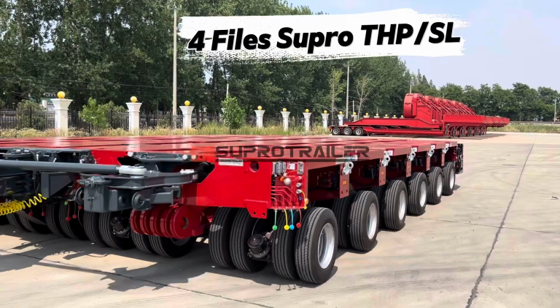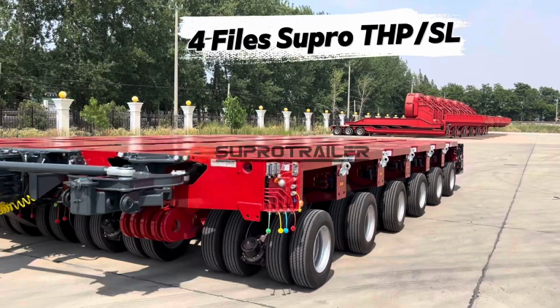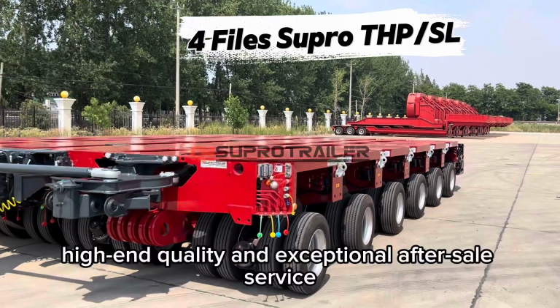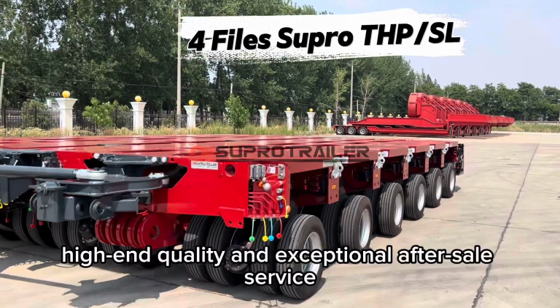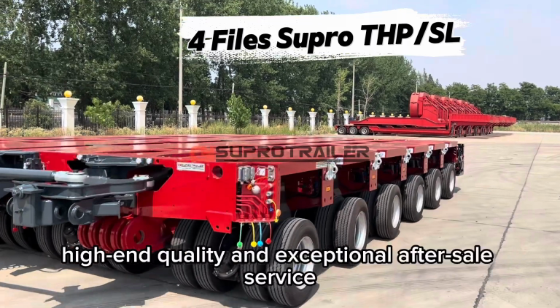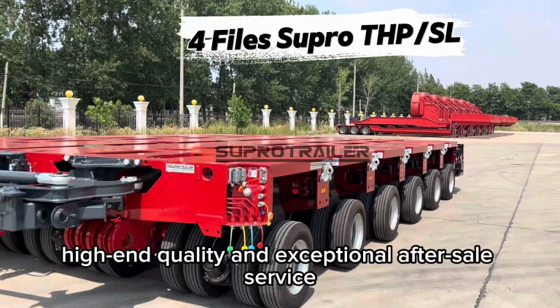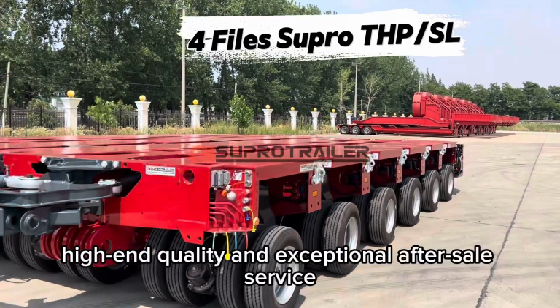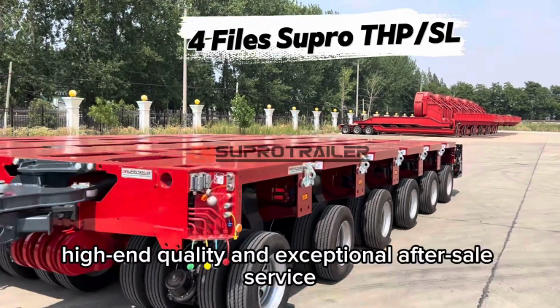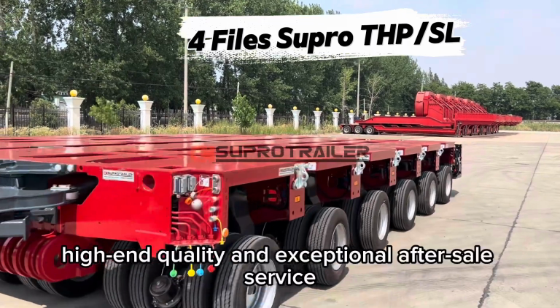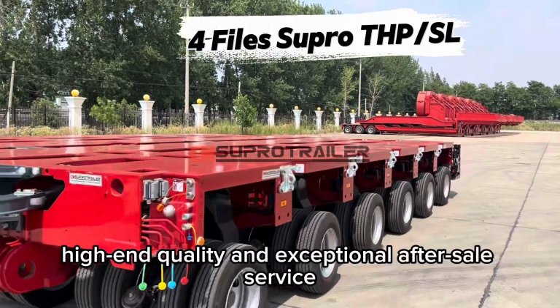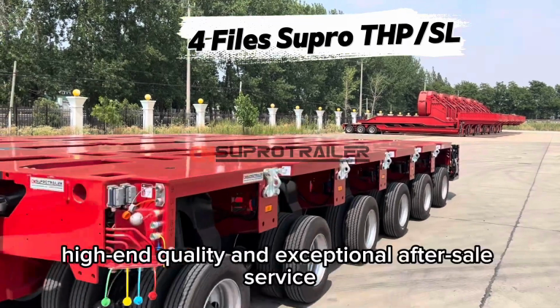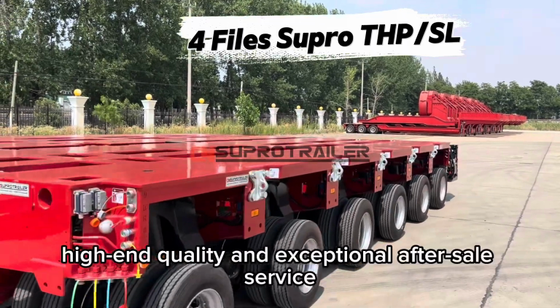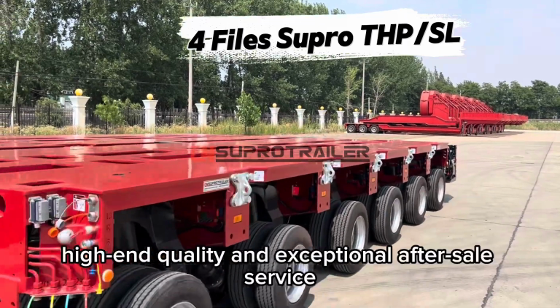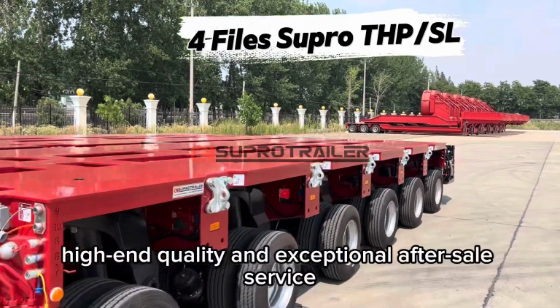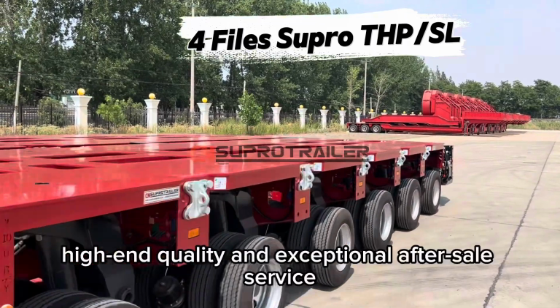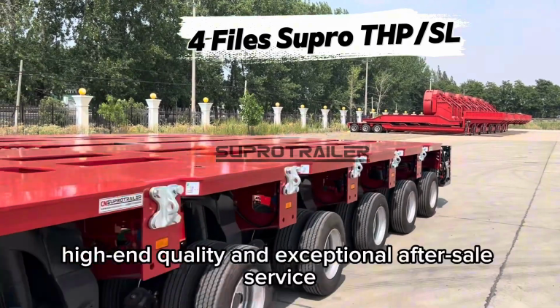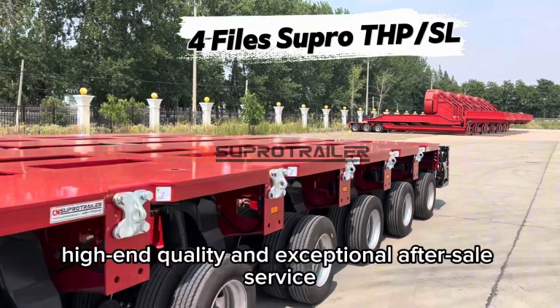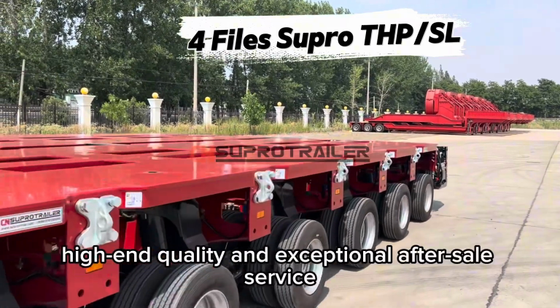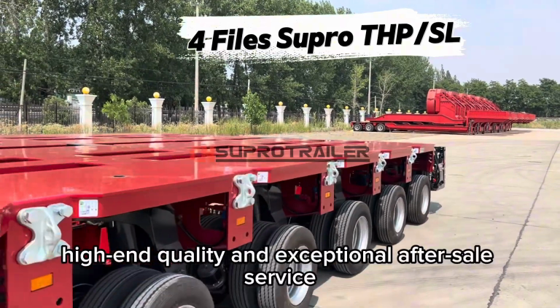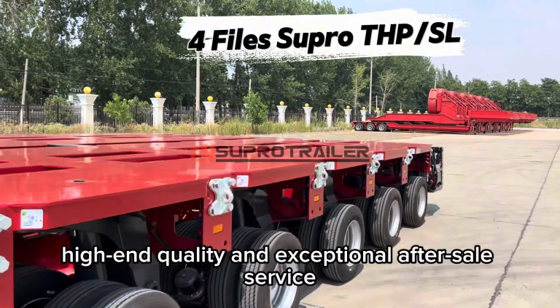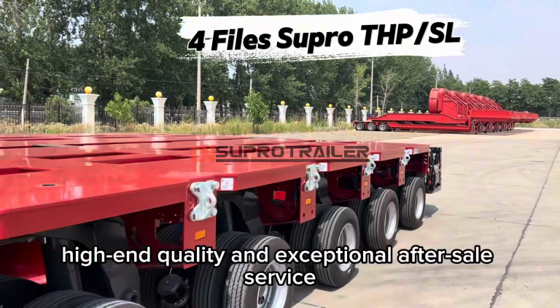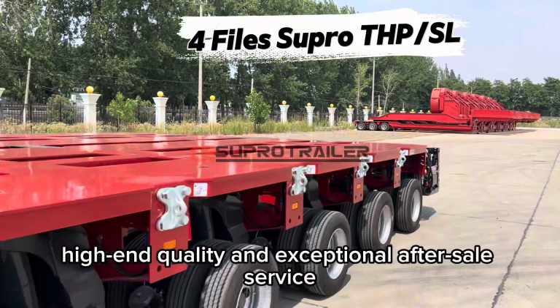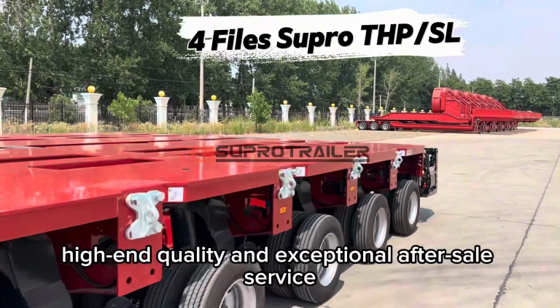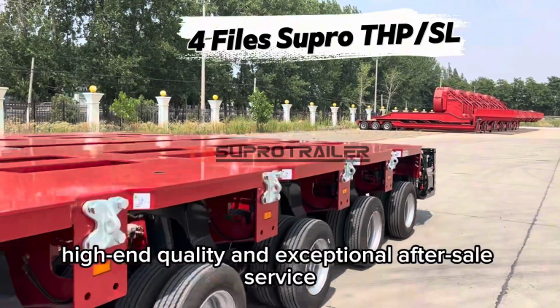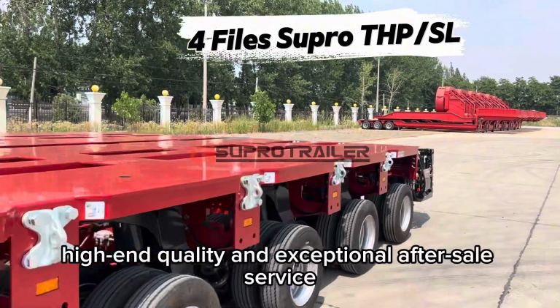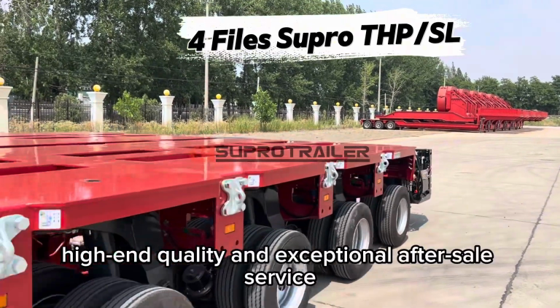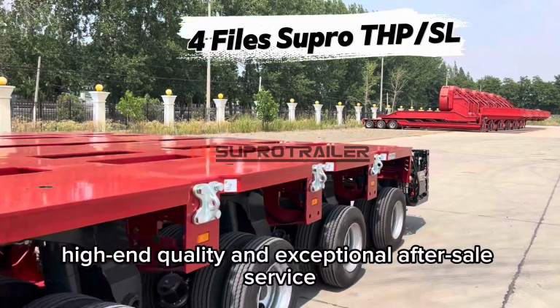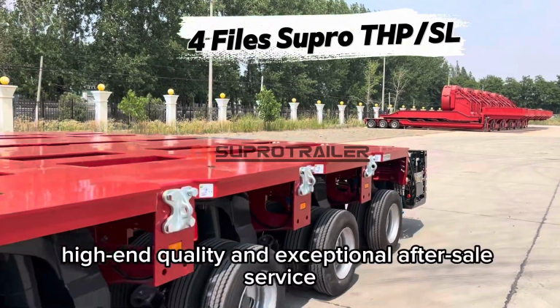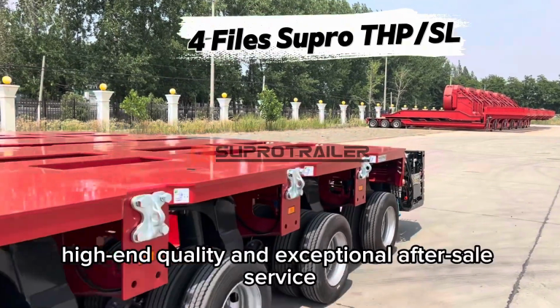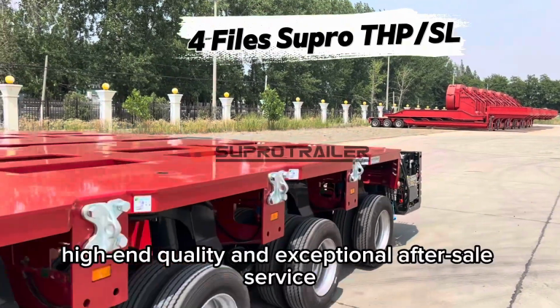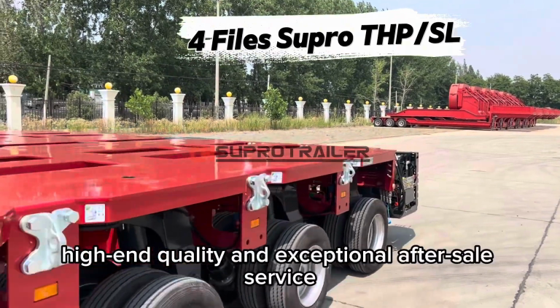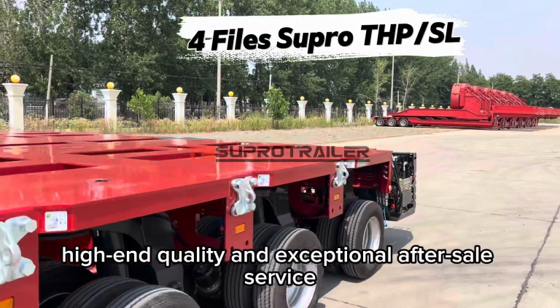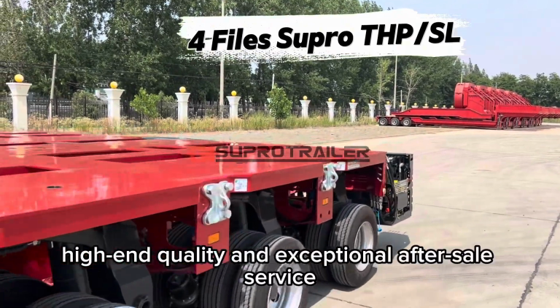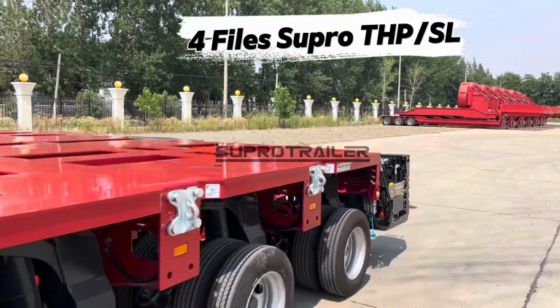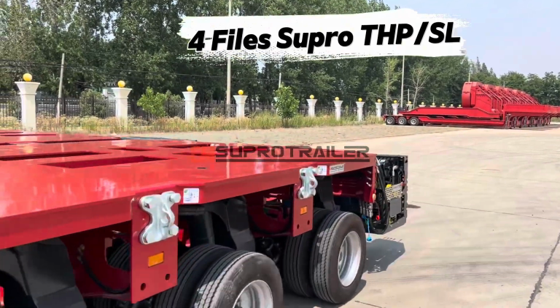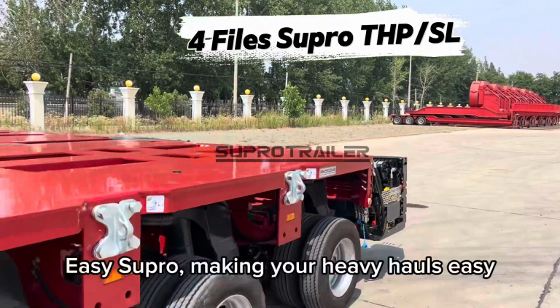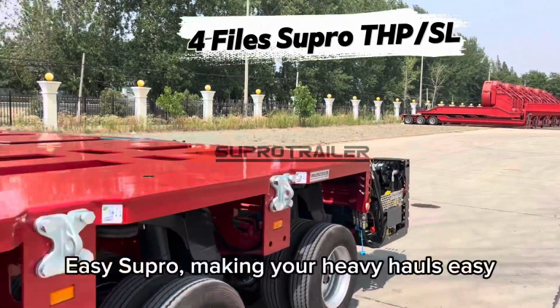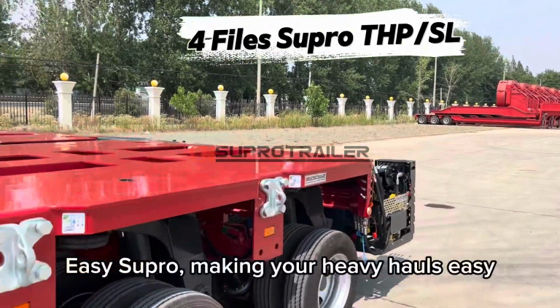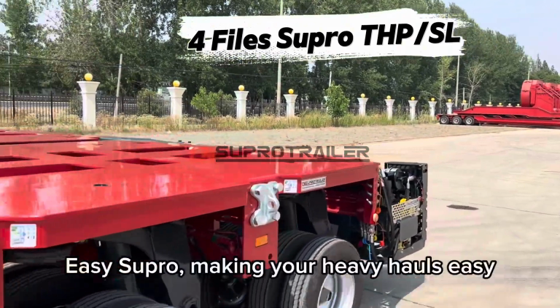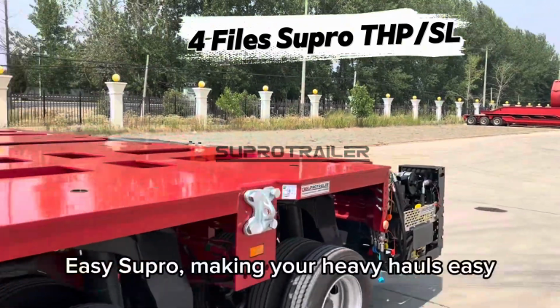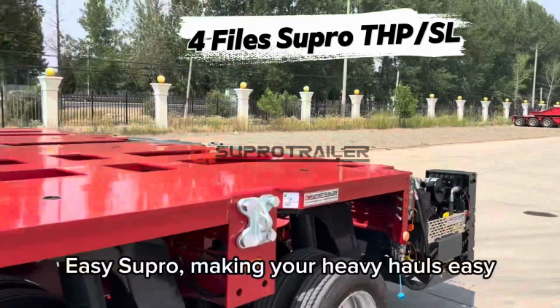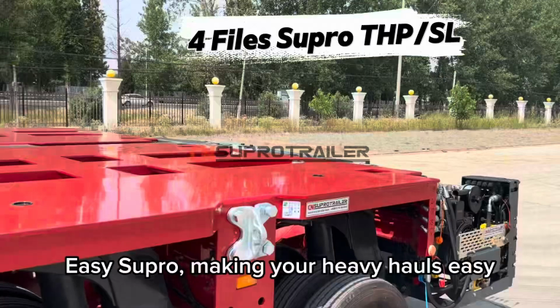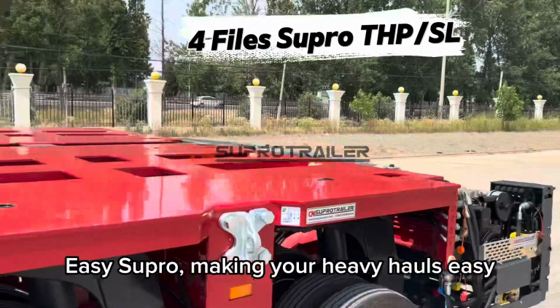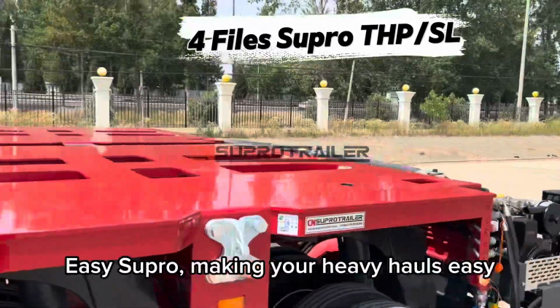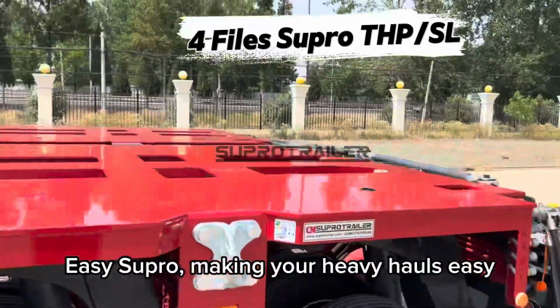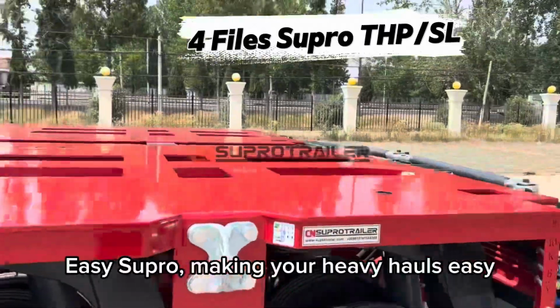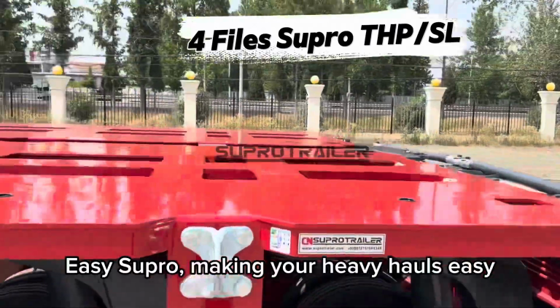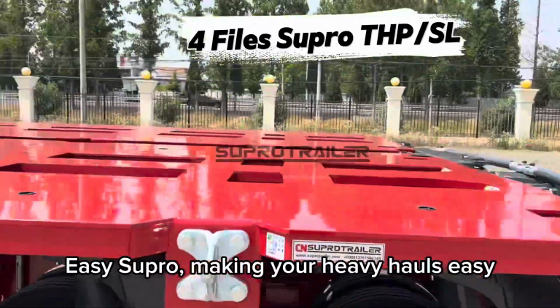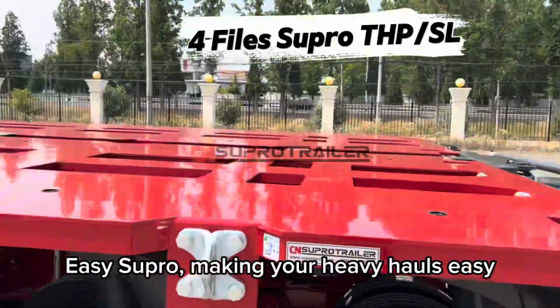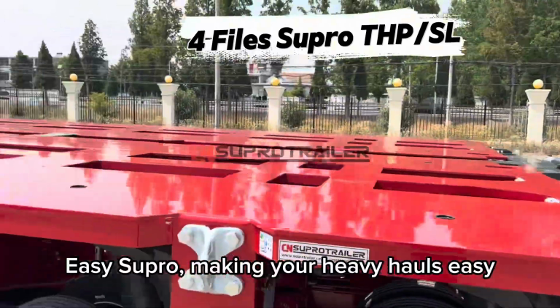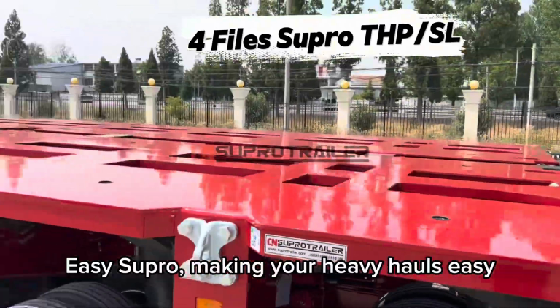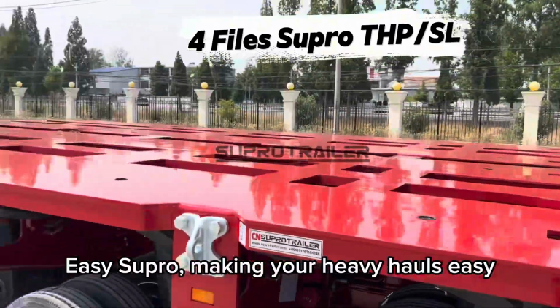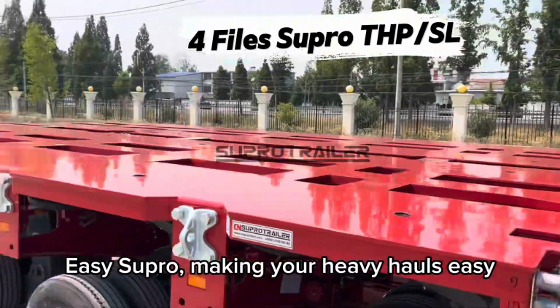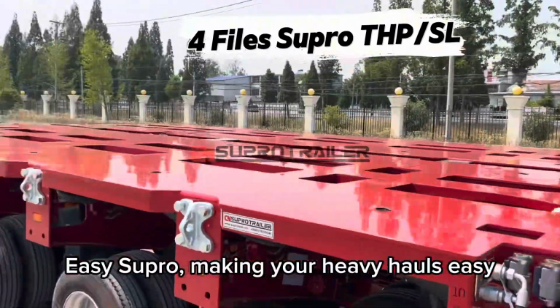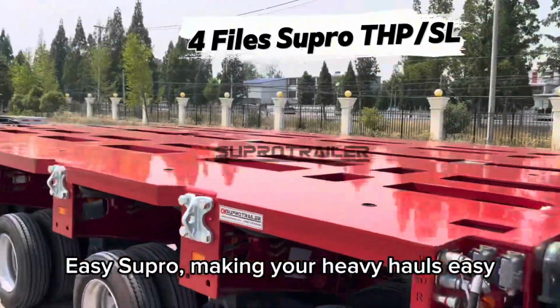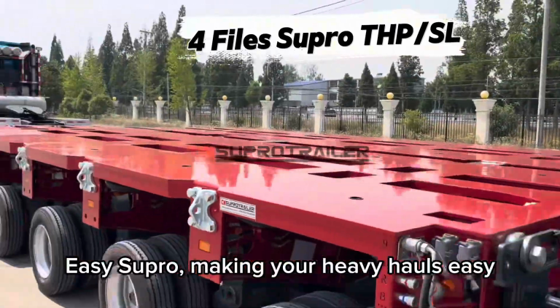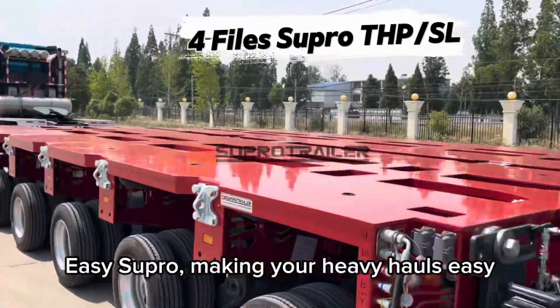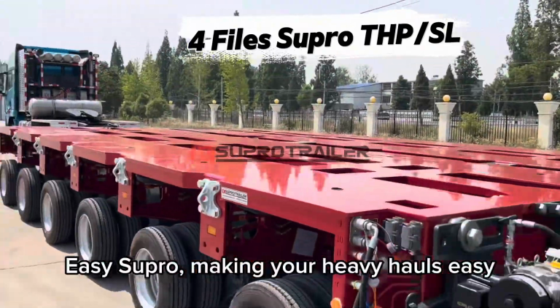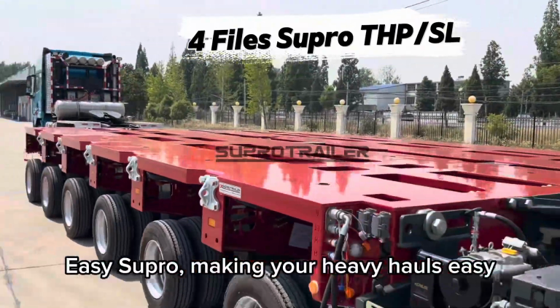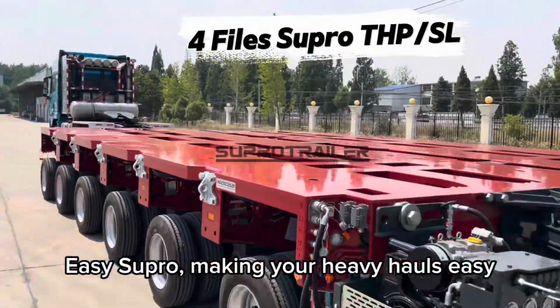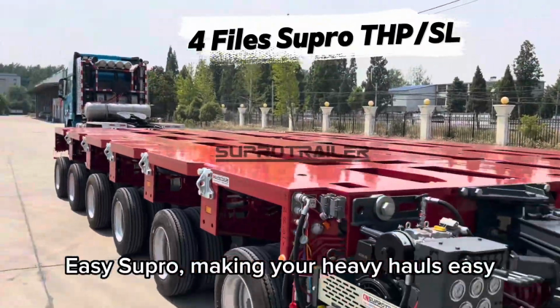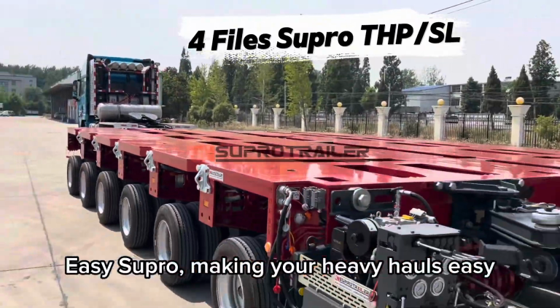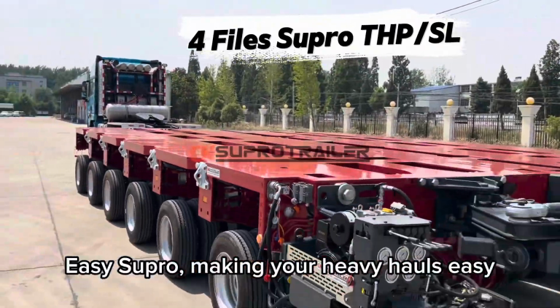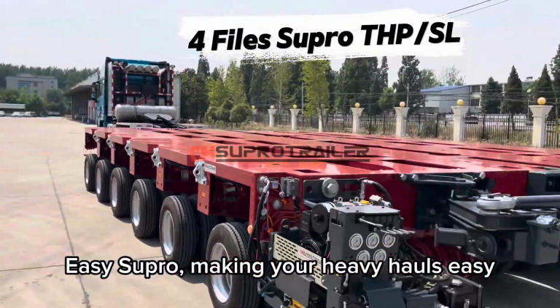High-end quality and exceptional after-sales service. Easy Supro — making your heavy hauls easy.